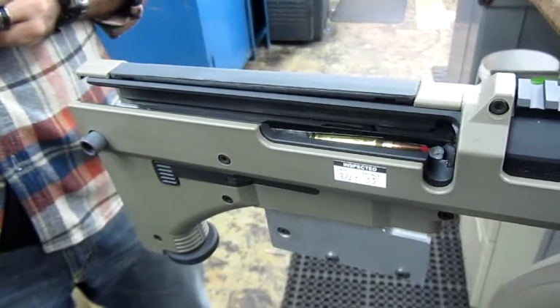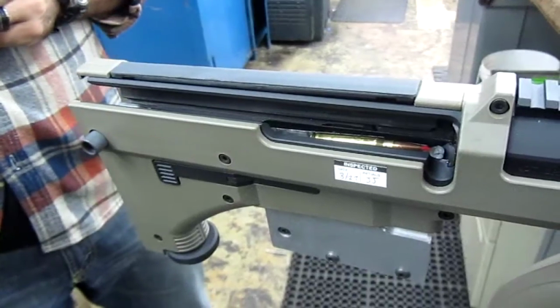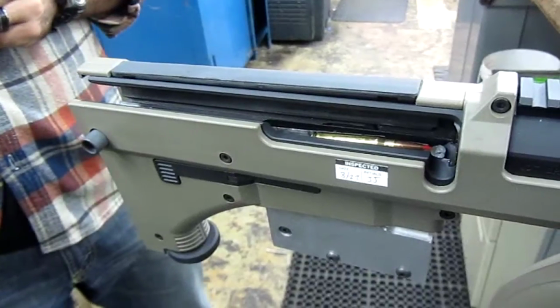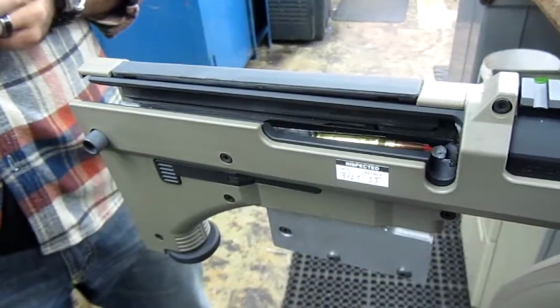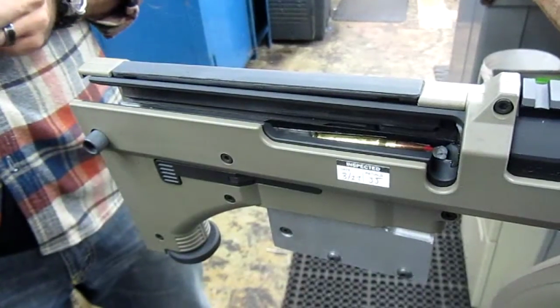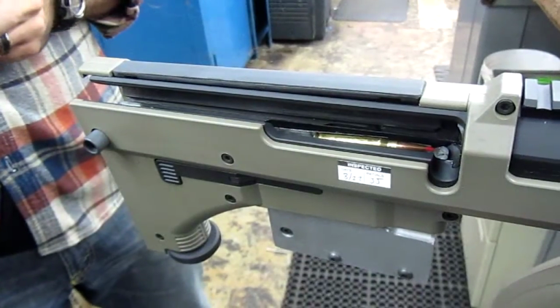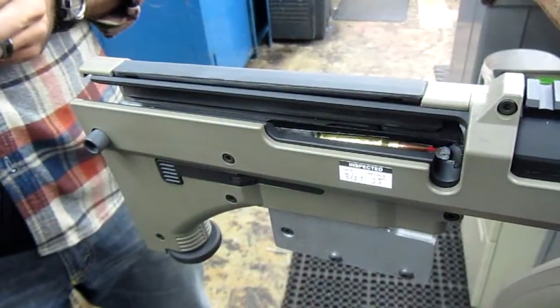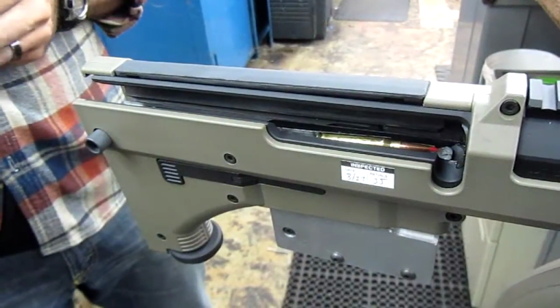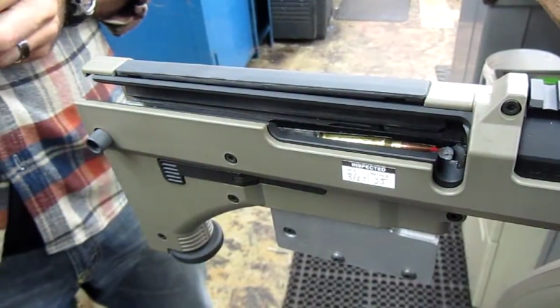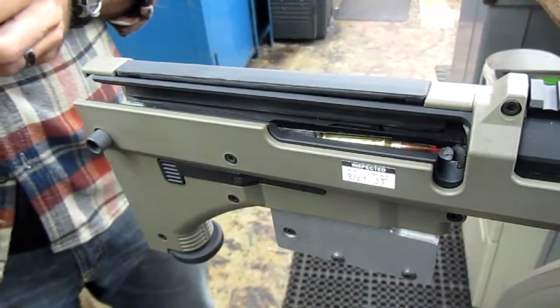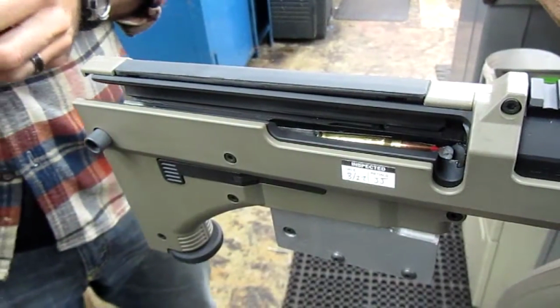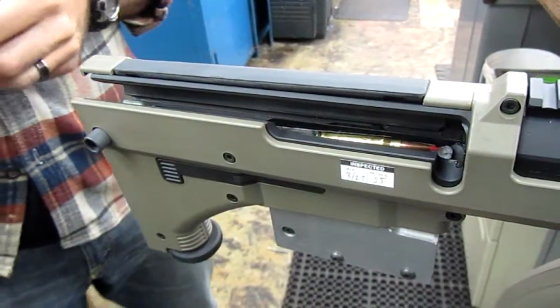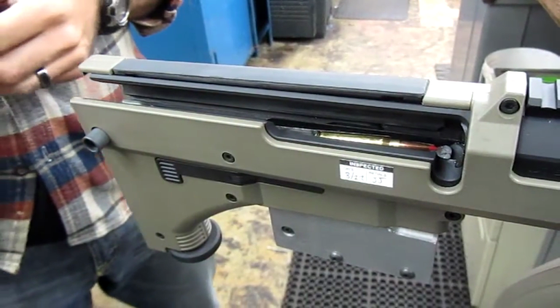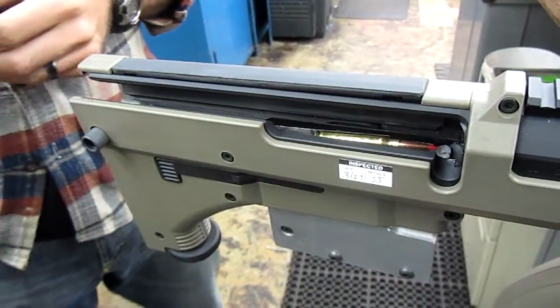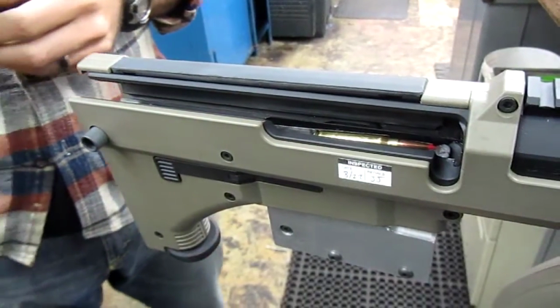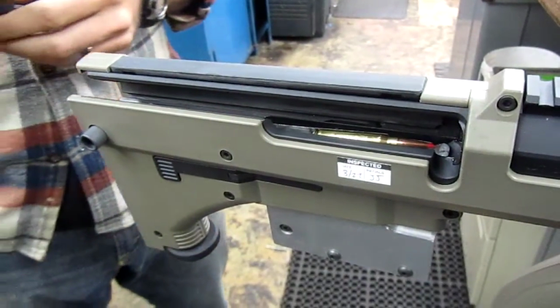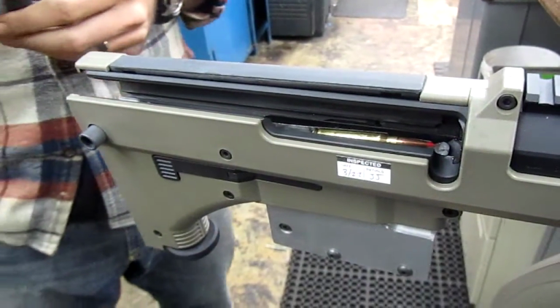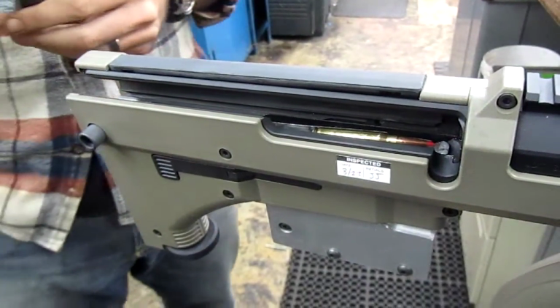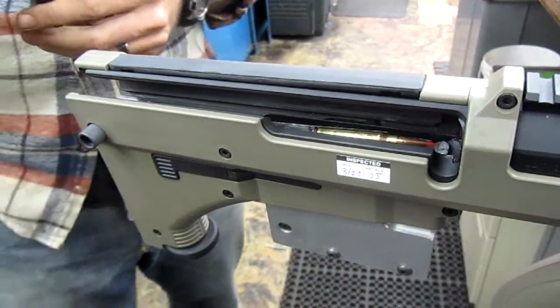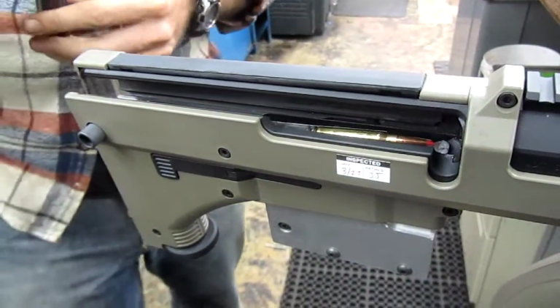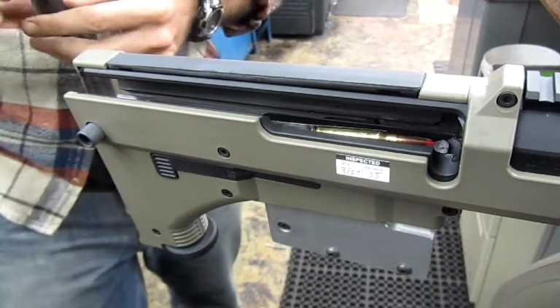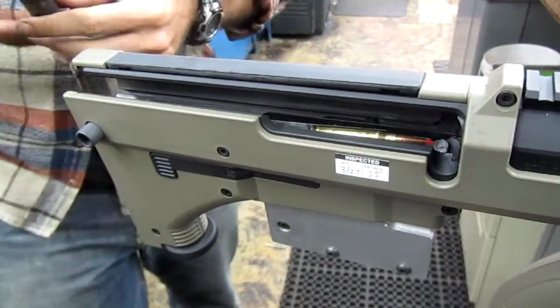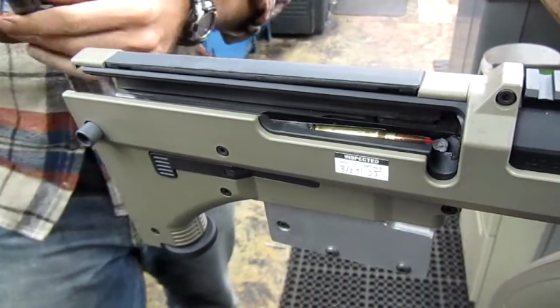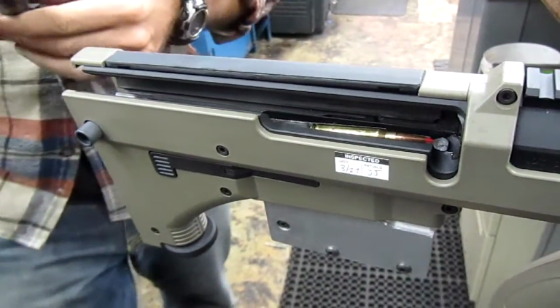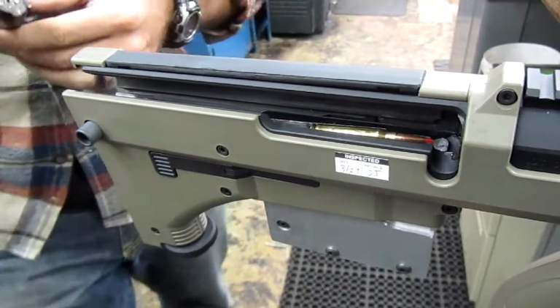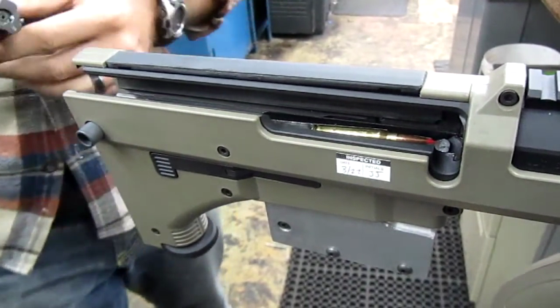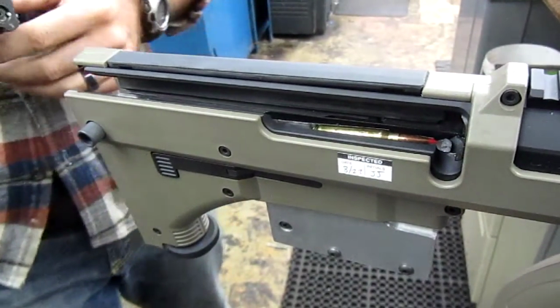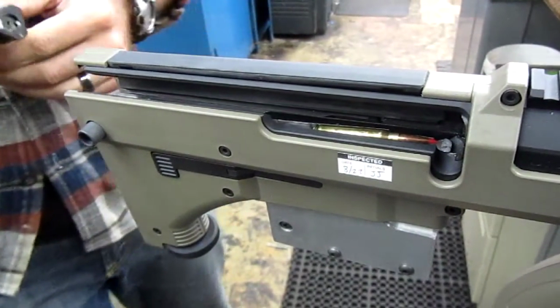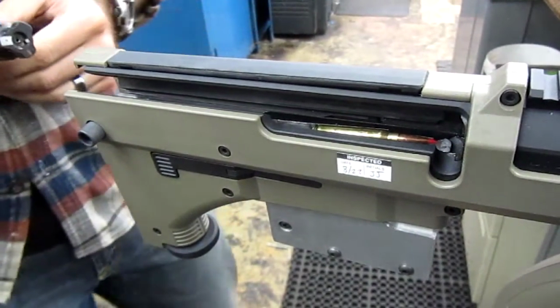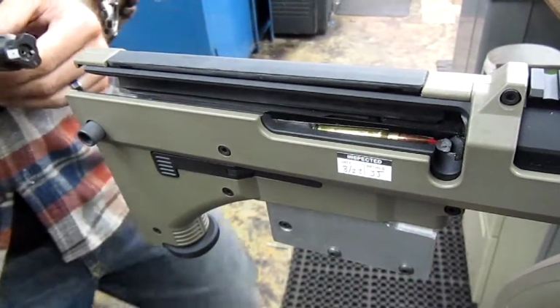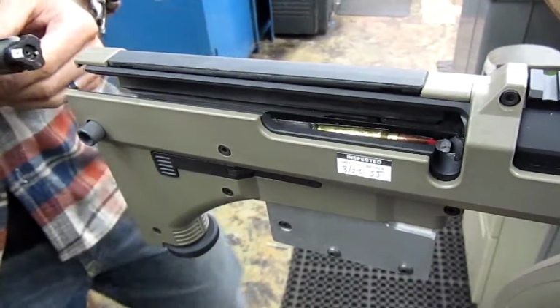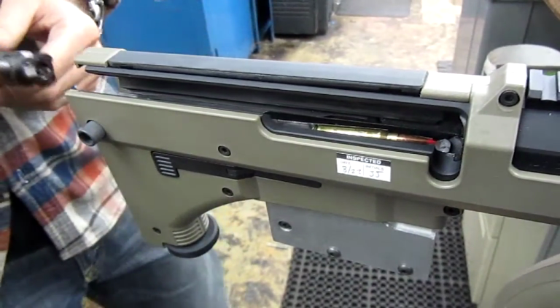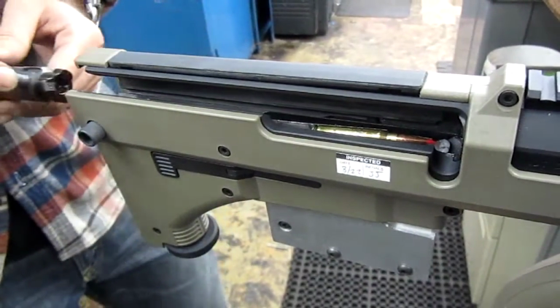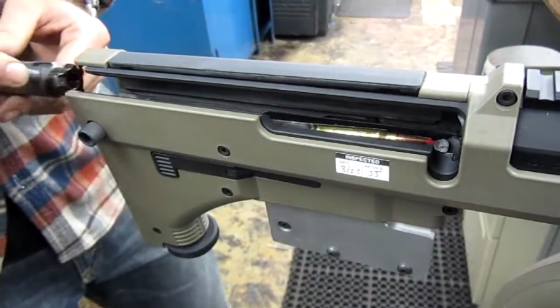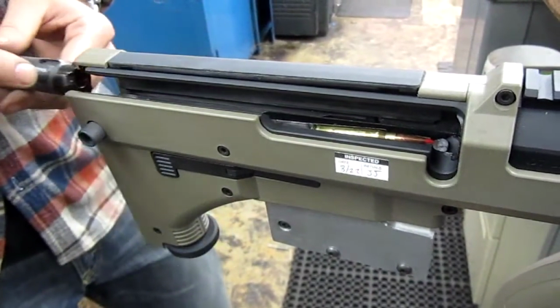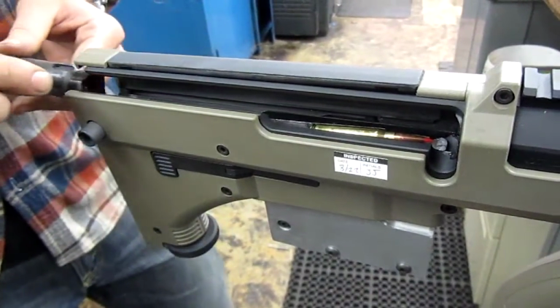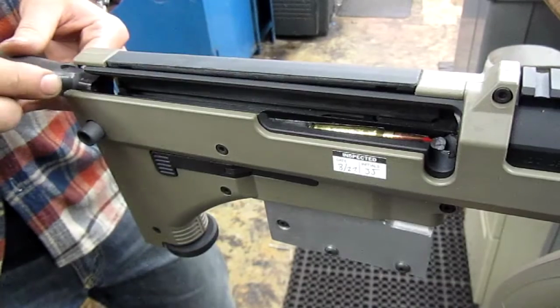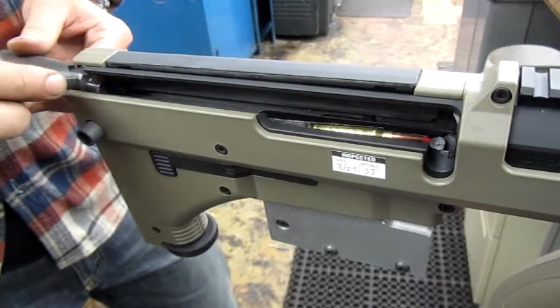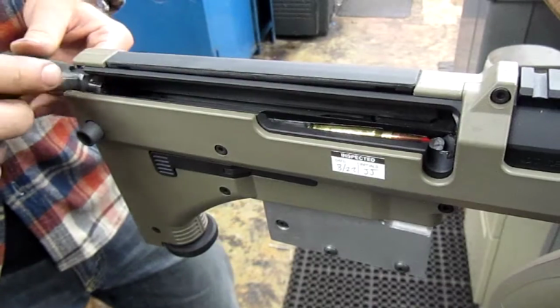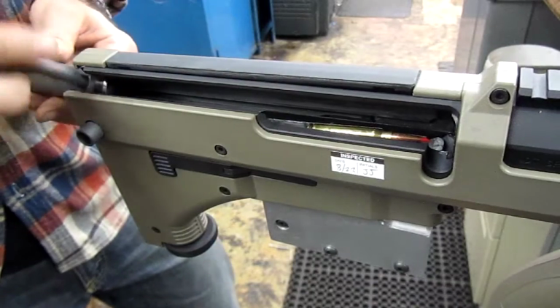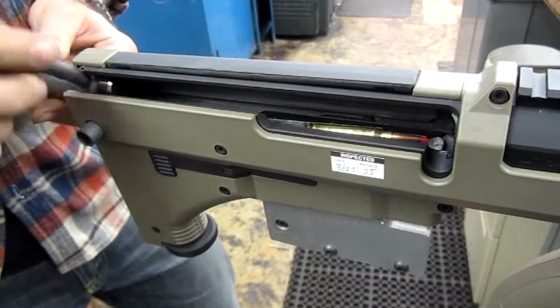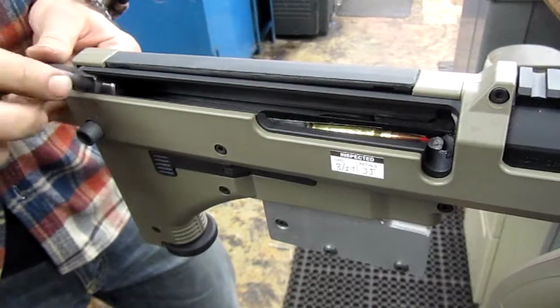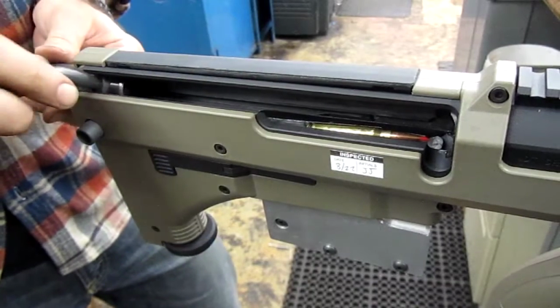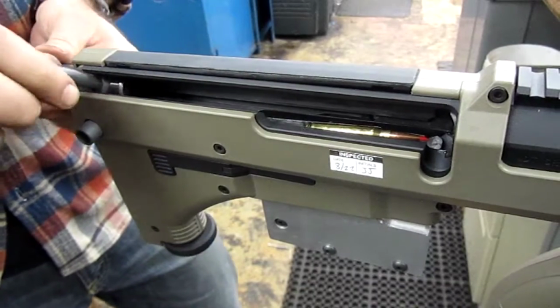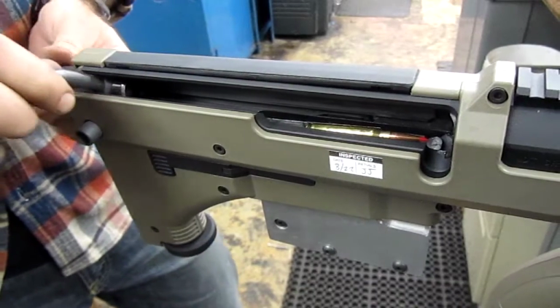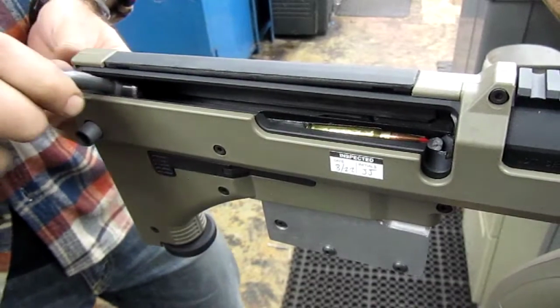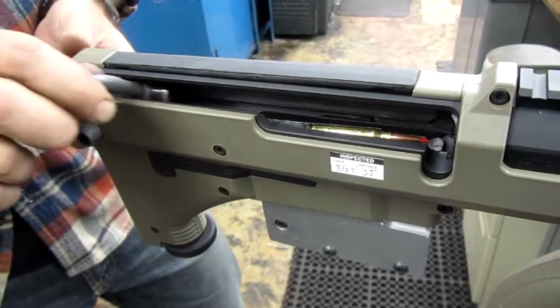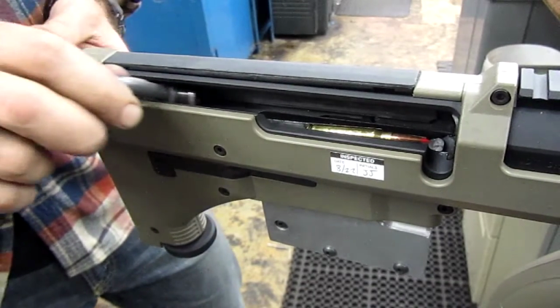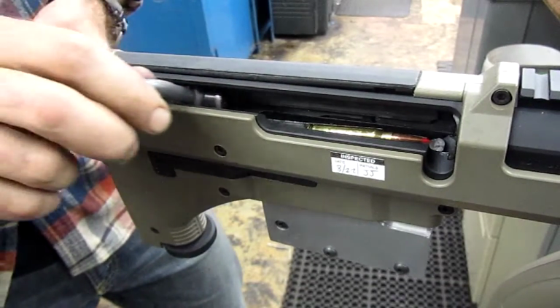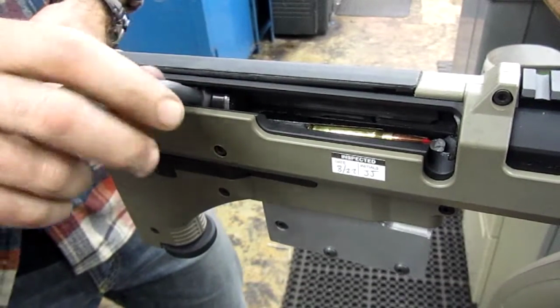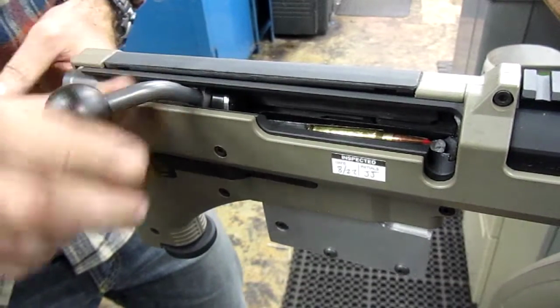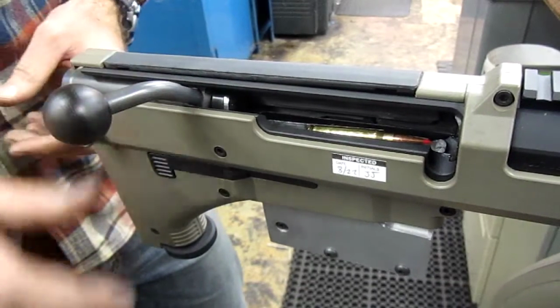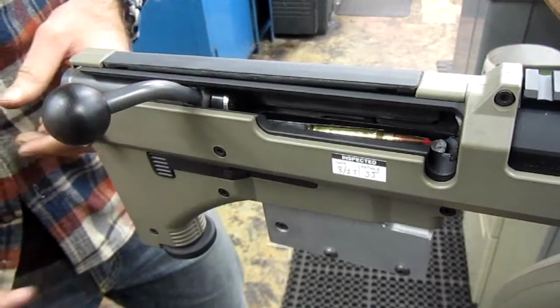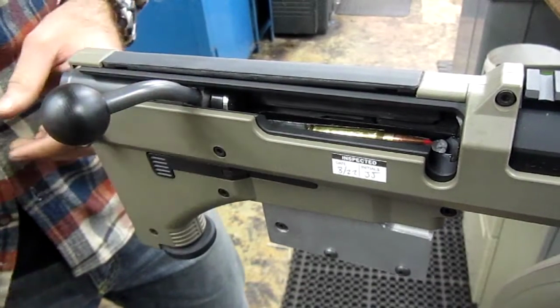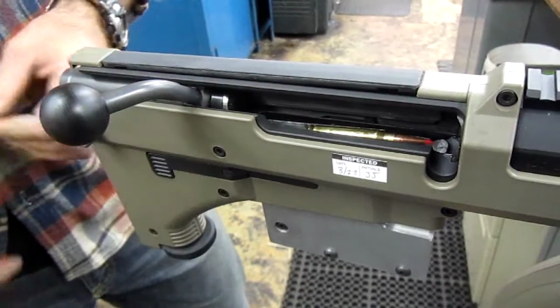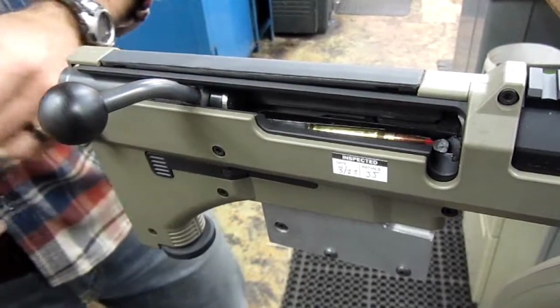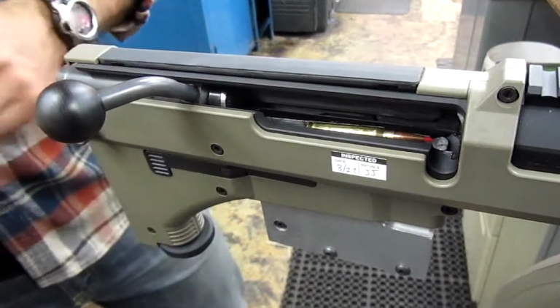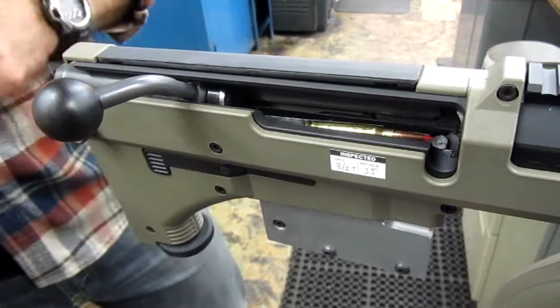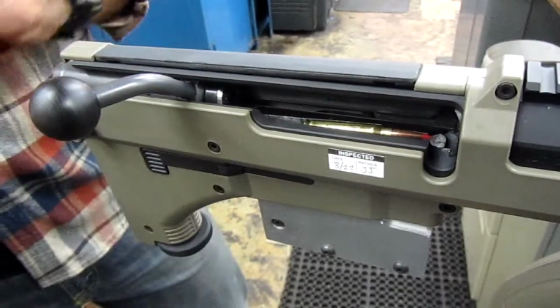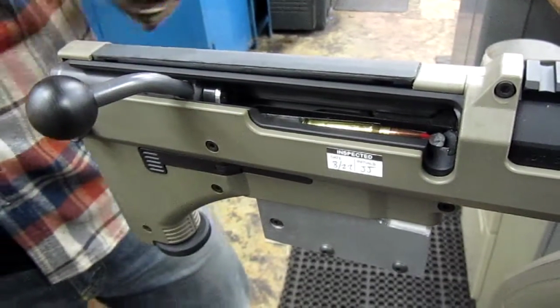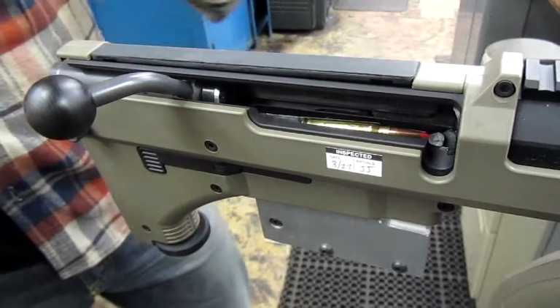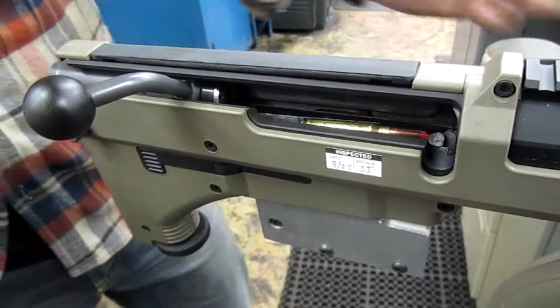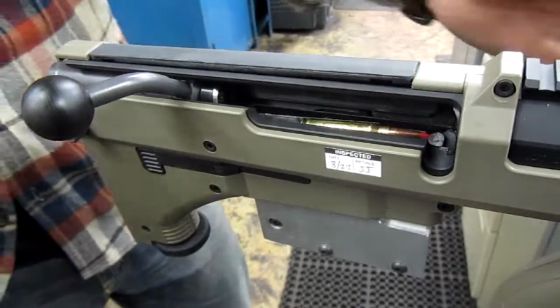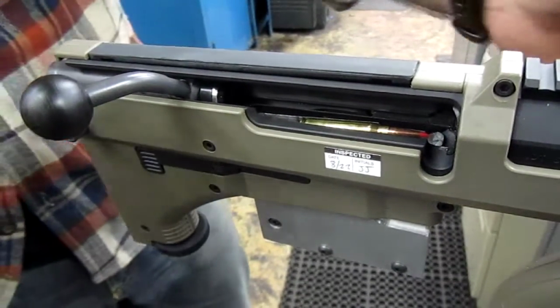This is Mark at Short Action Customs. Here's a really quick demonstration of our DTA-223 conversion that we've got going on.